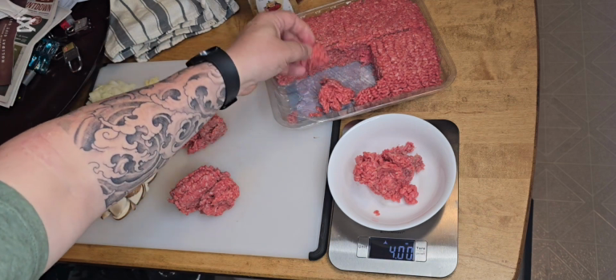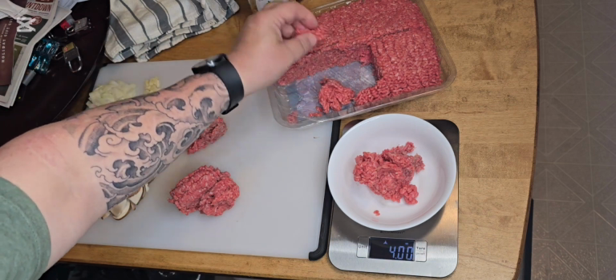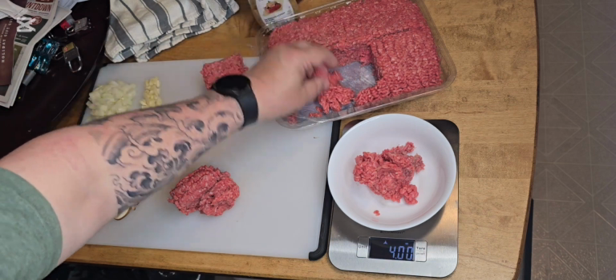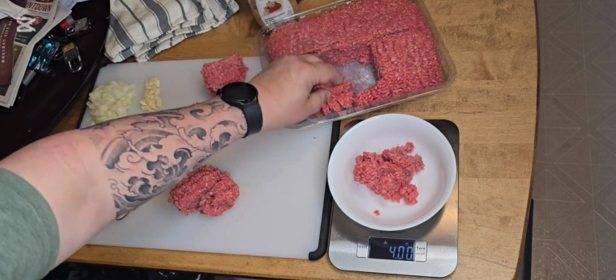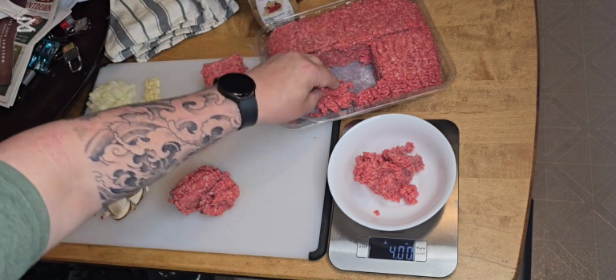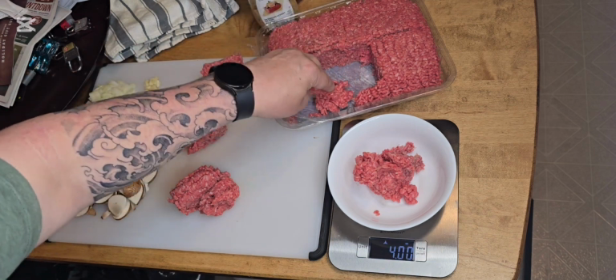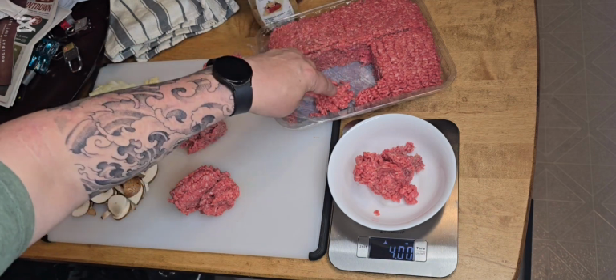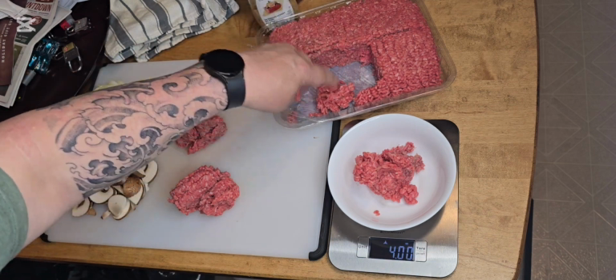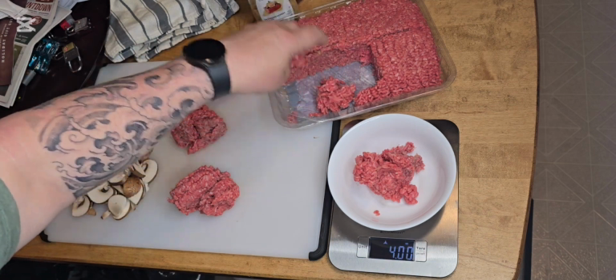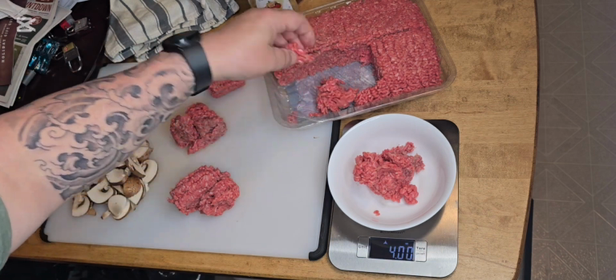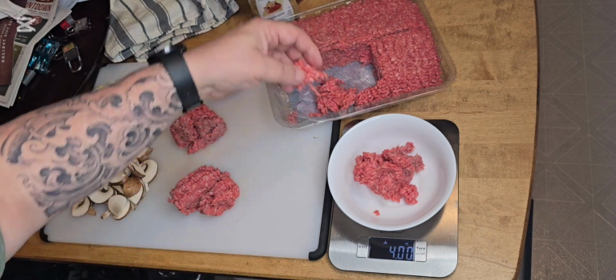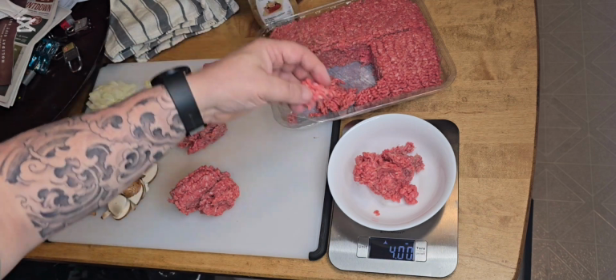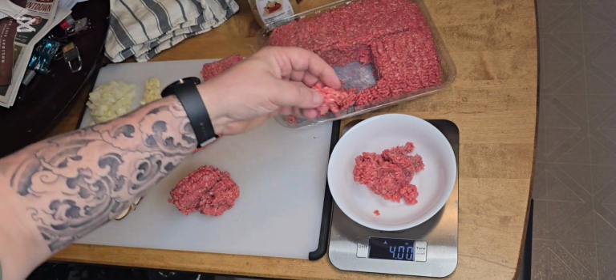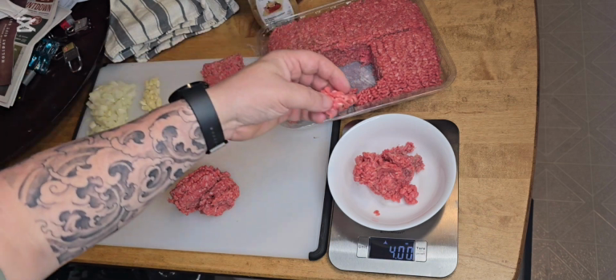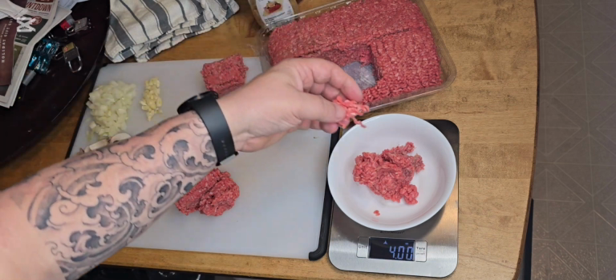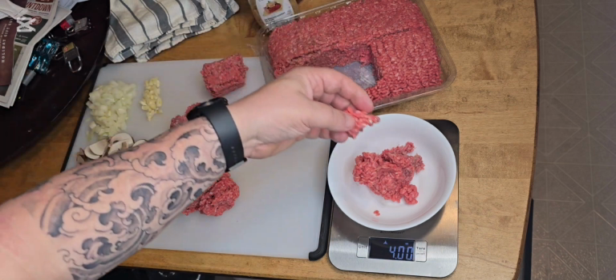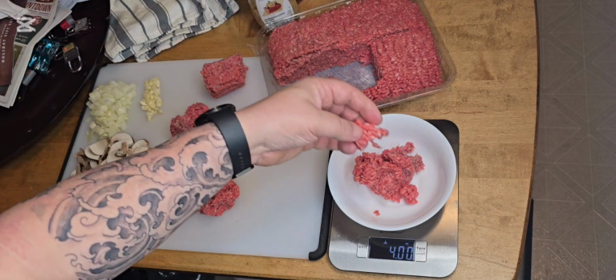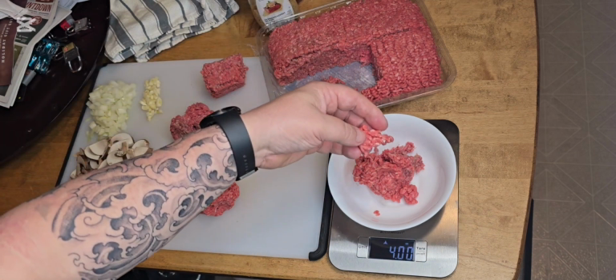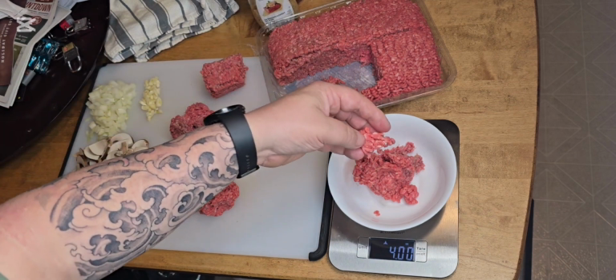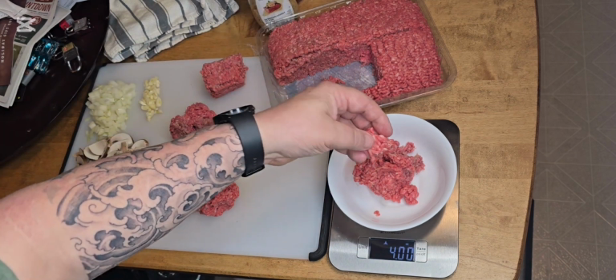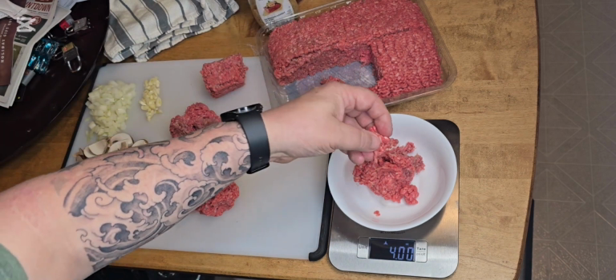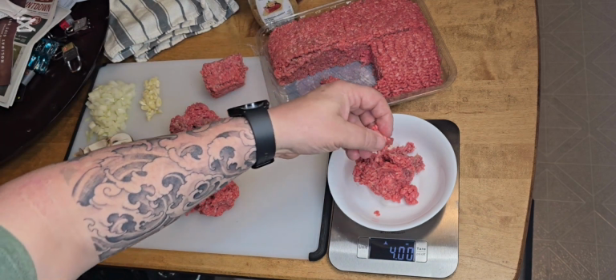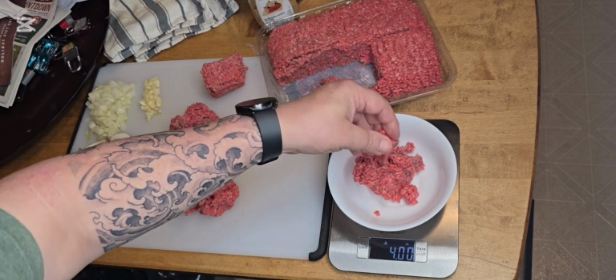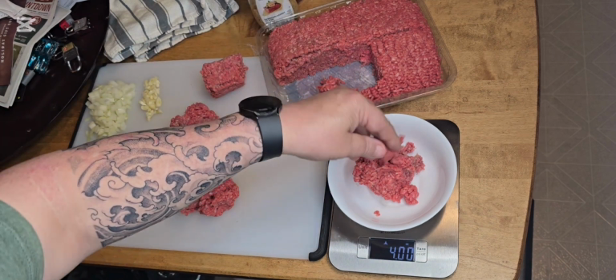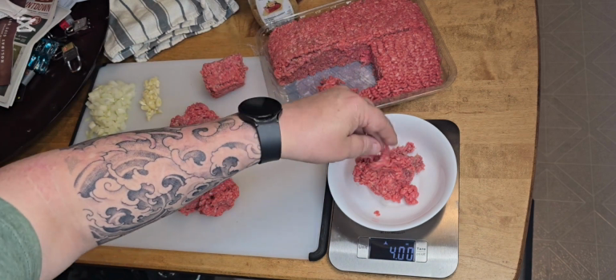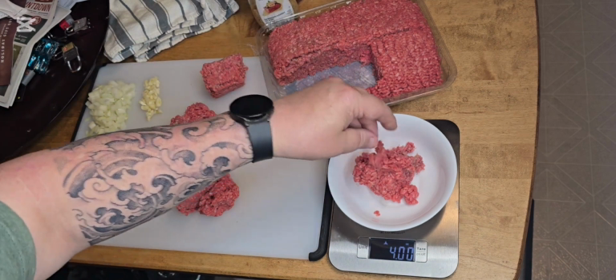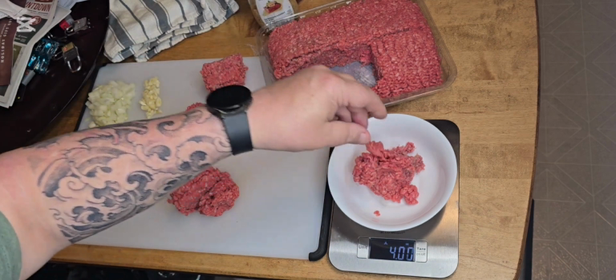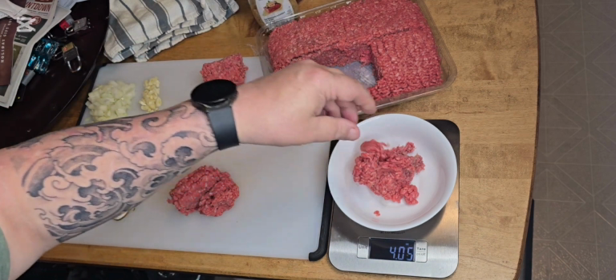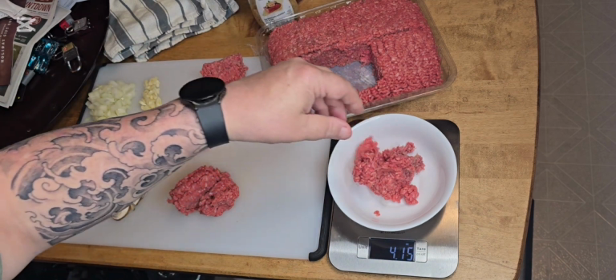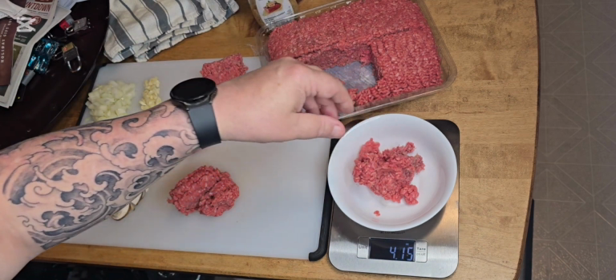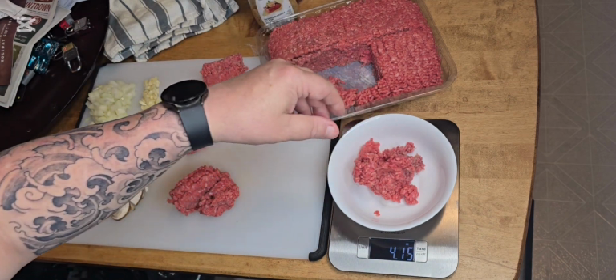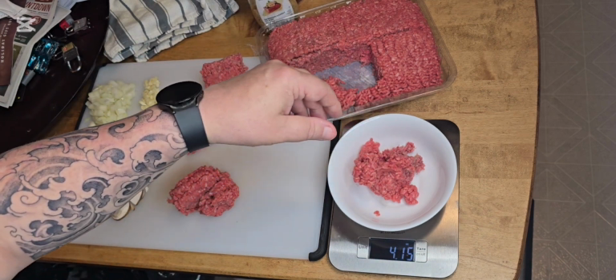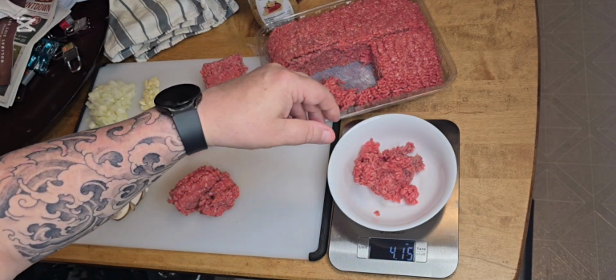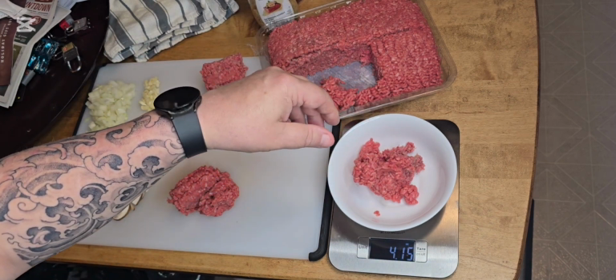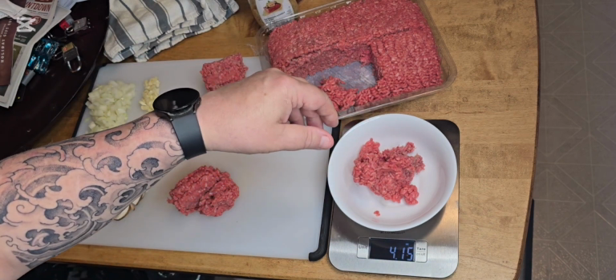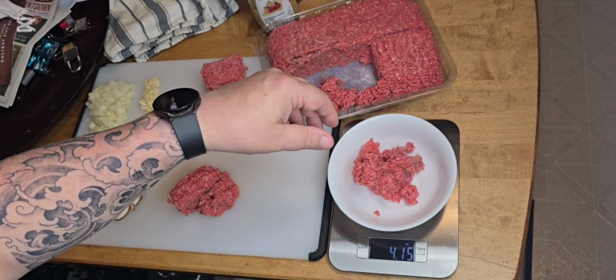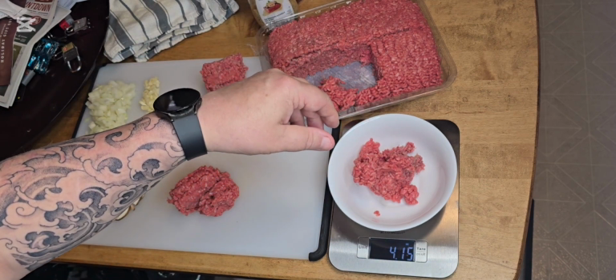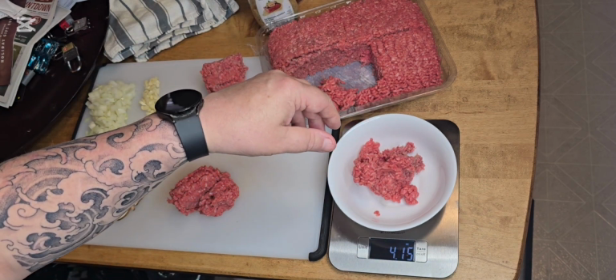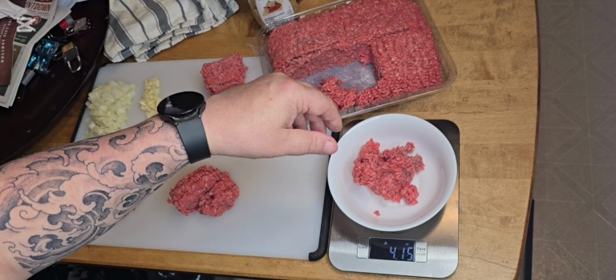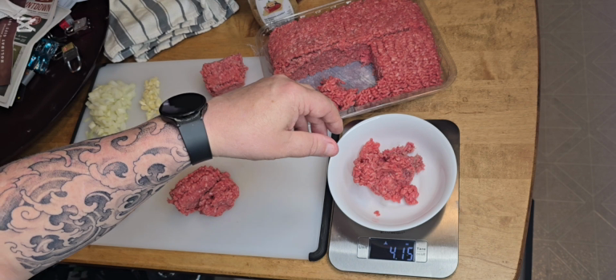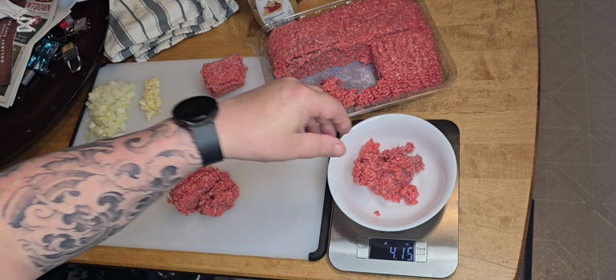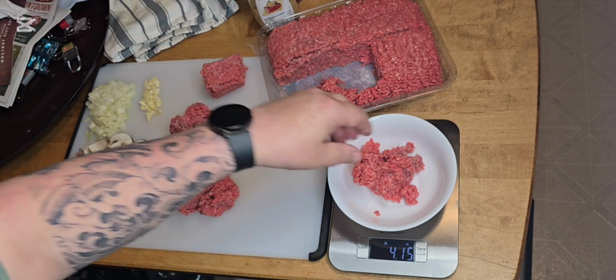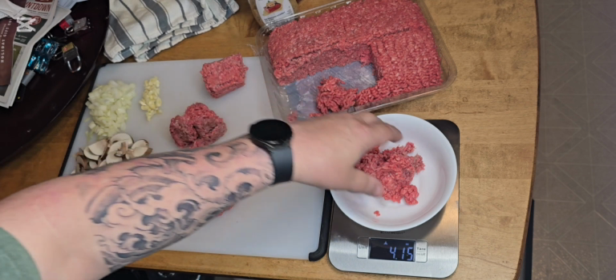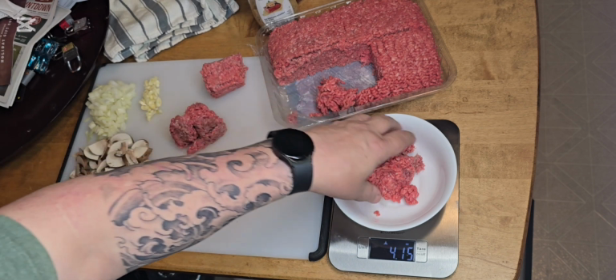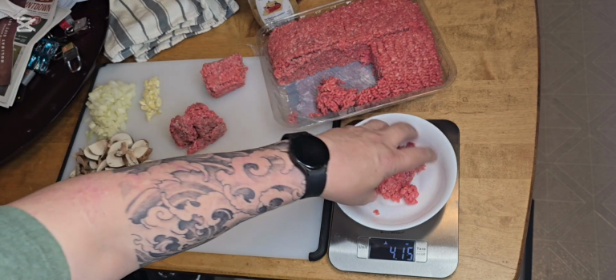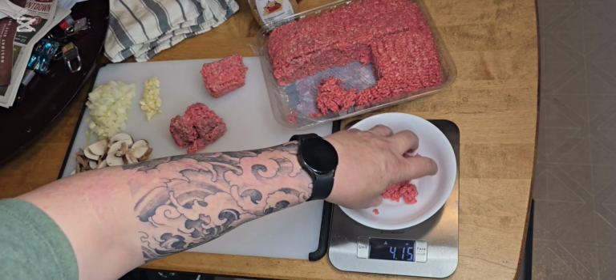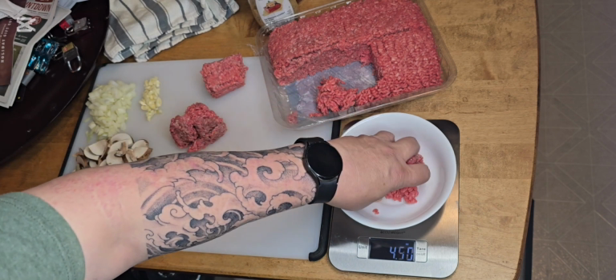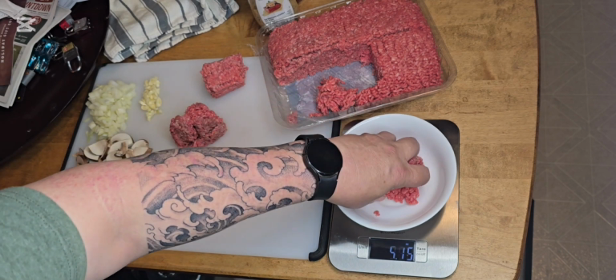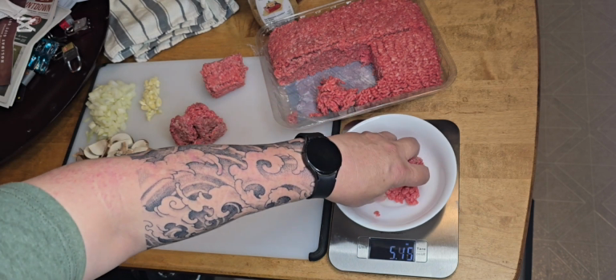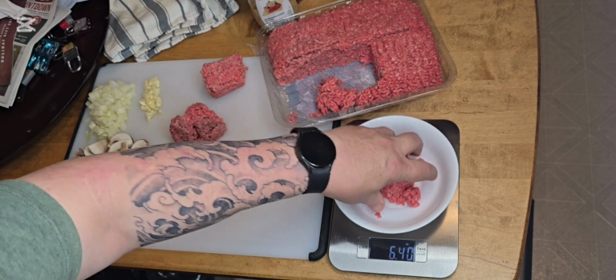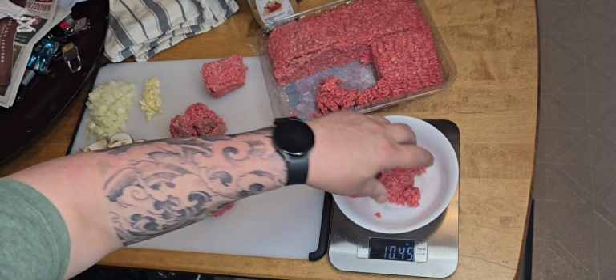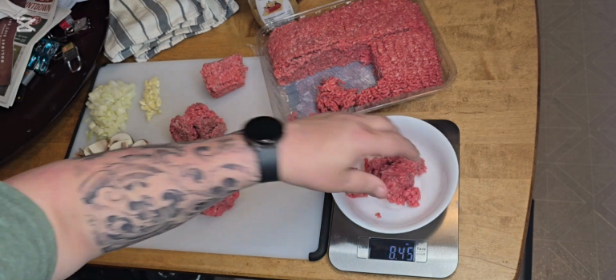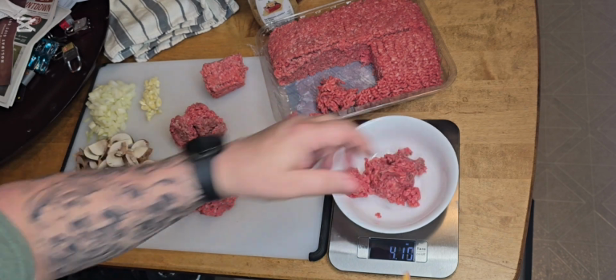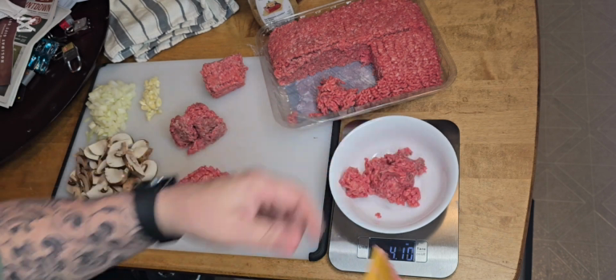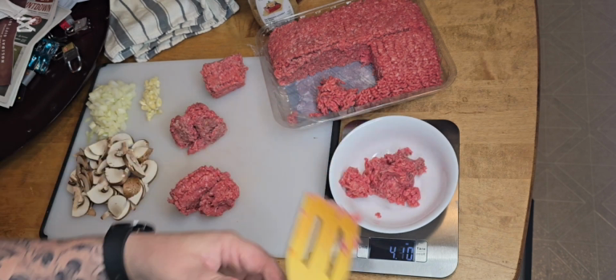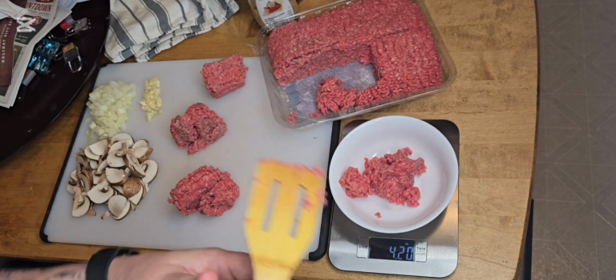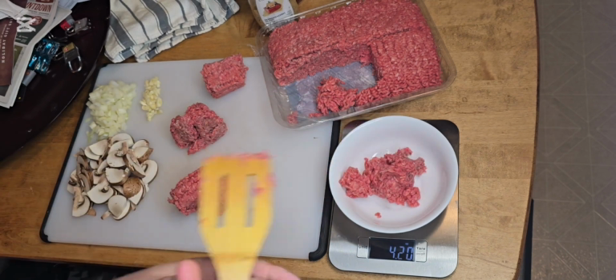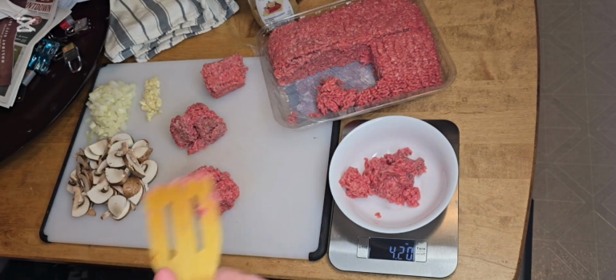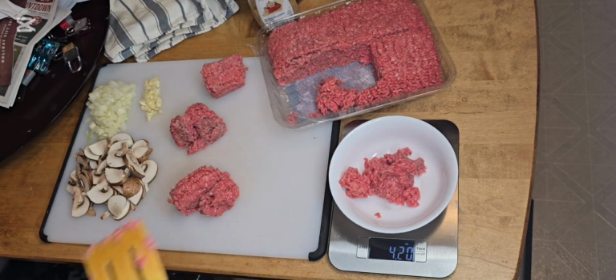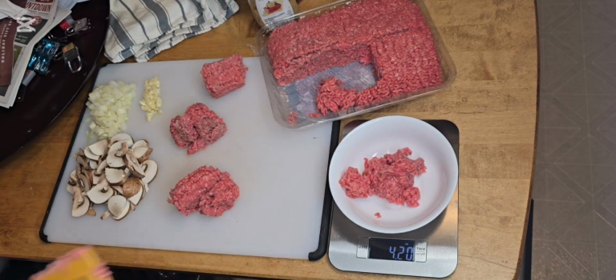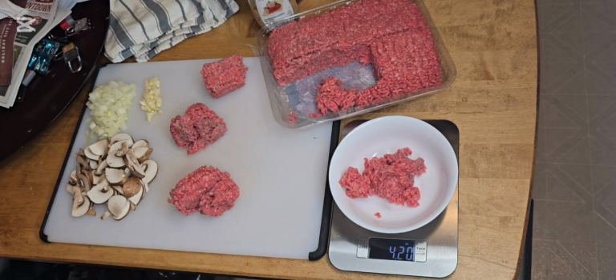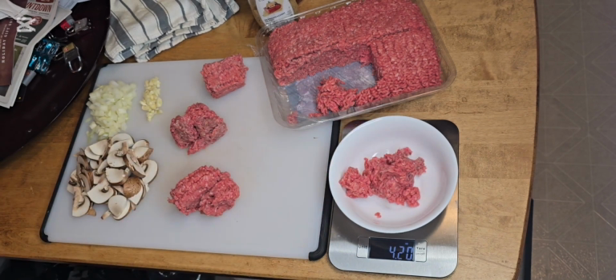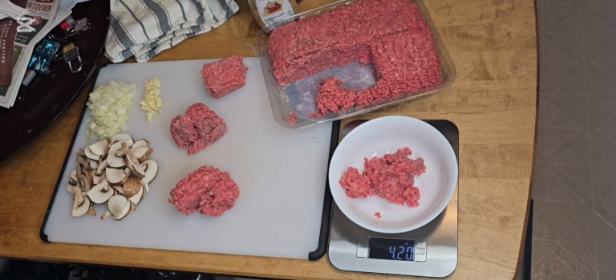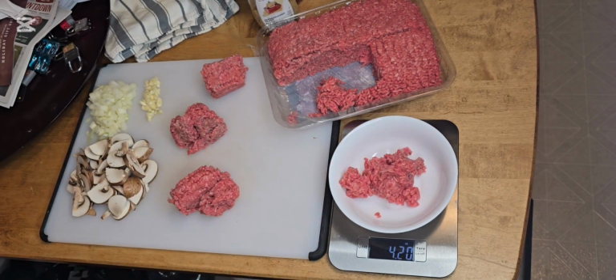That's exactly four ounces there. I'll give a little bit extra because it will shrink, and that'll do nicely.